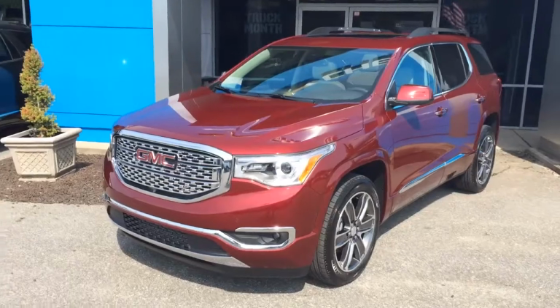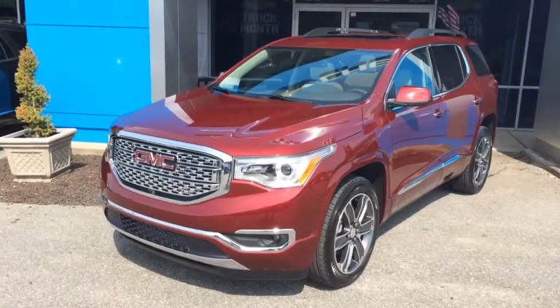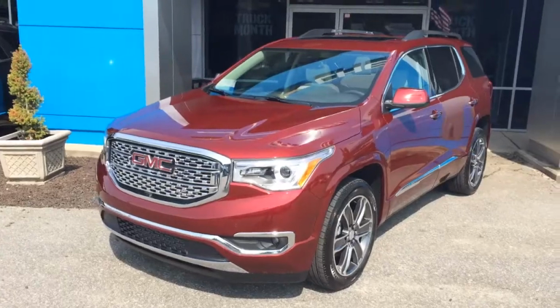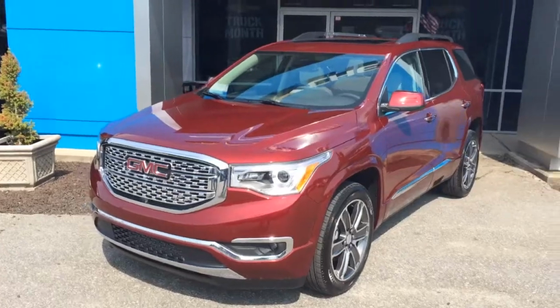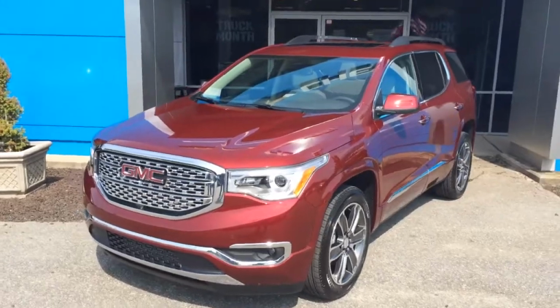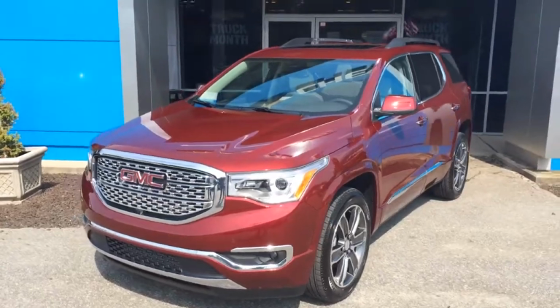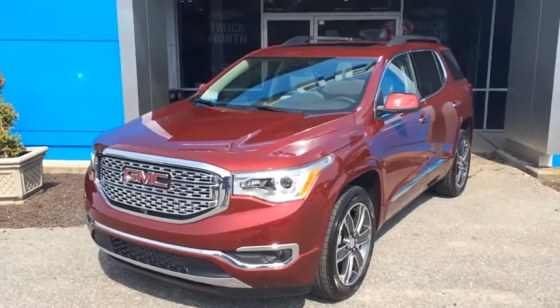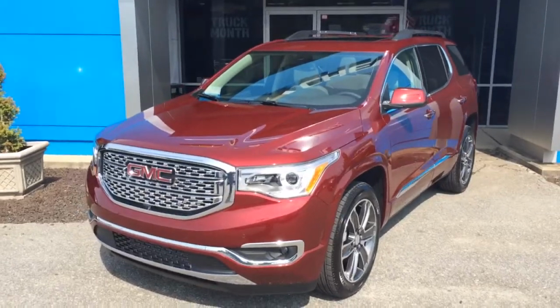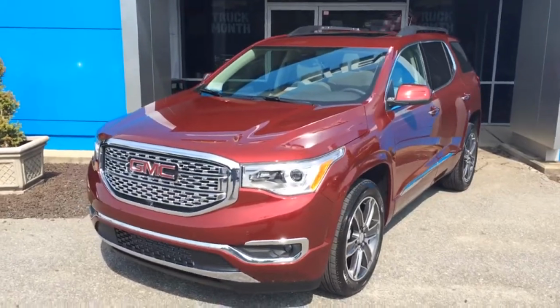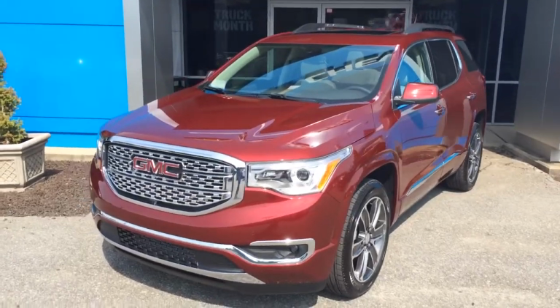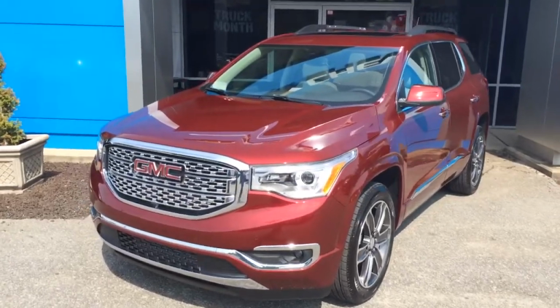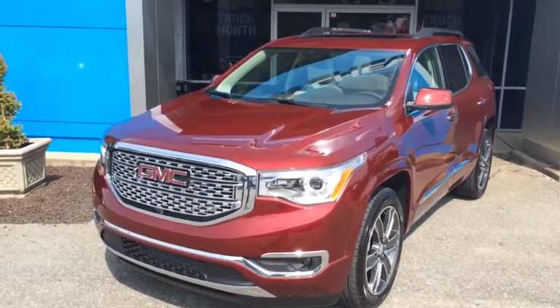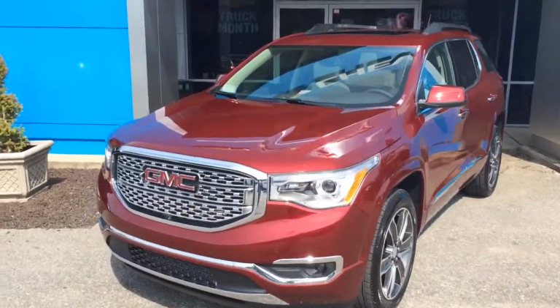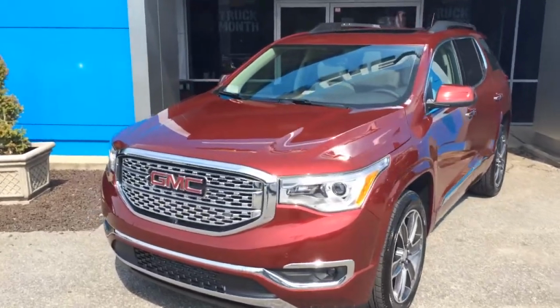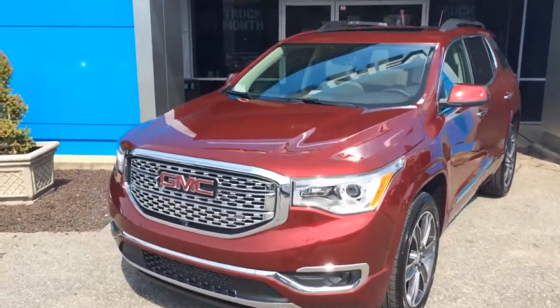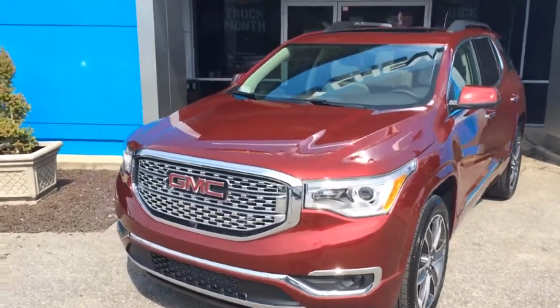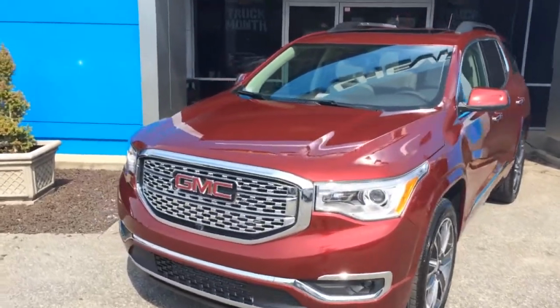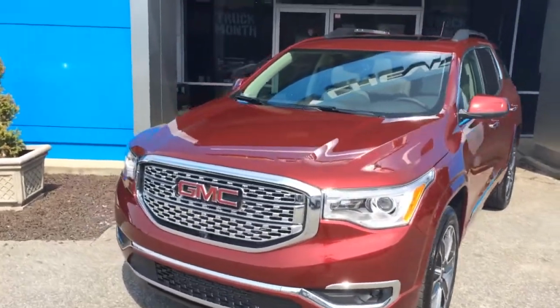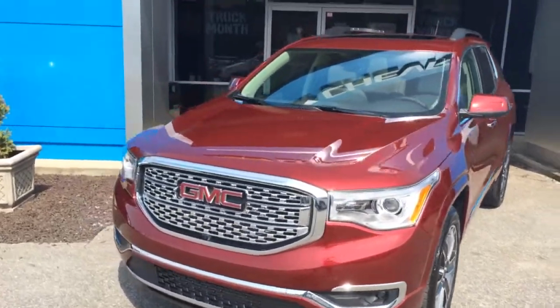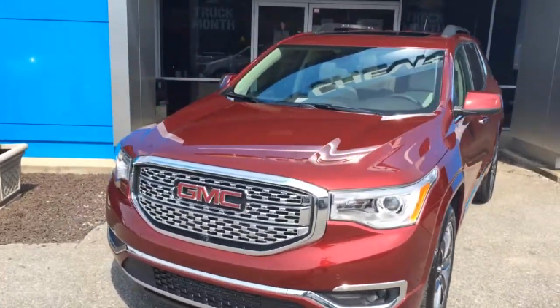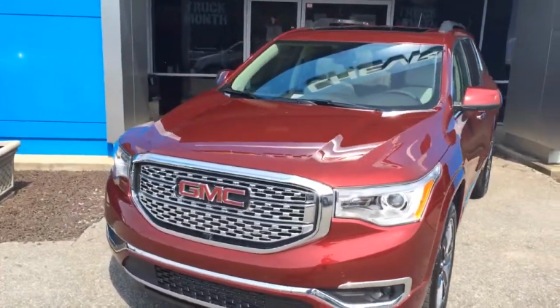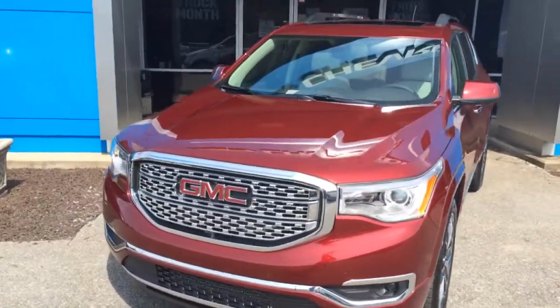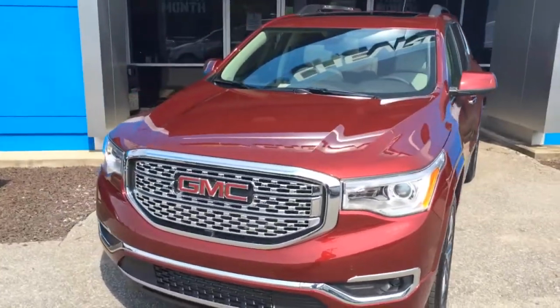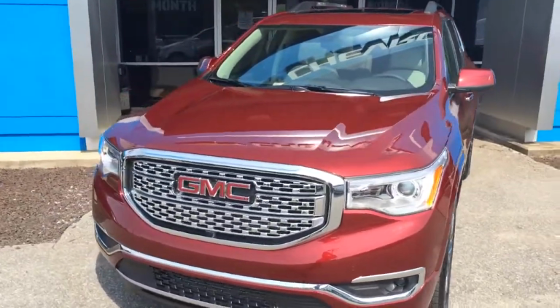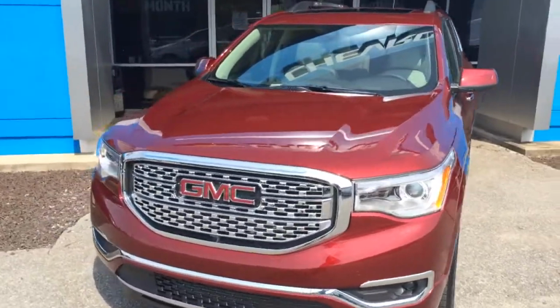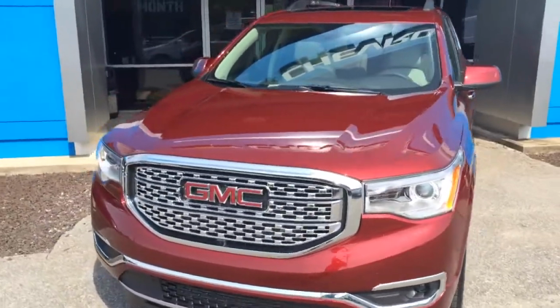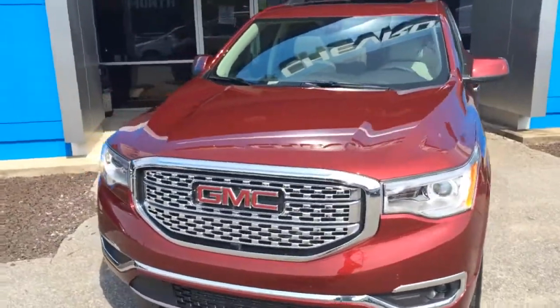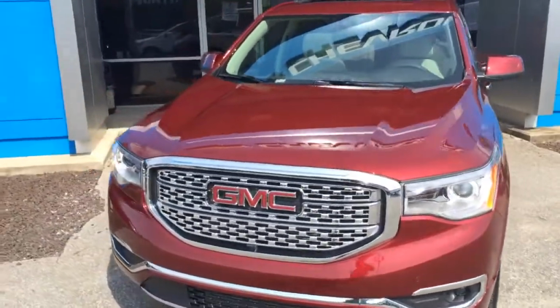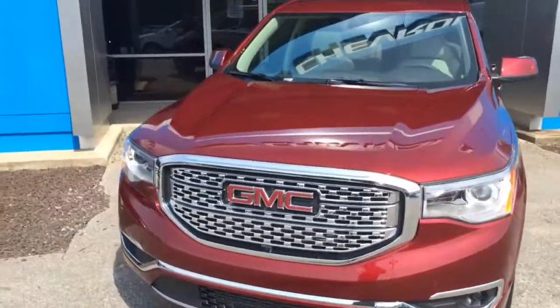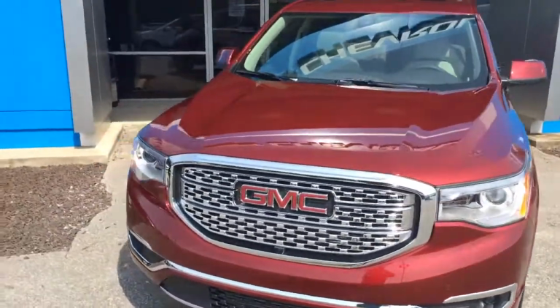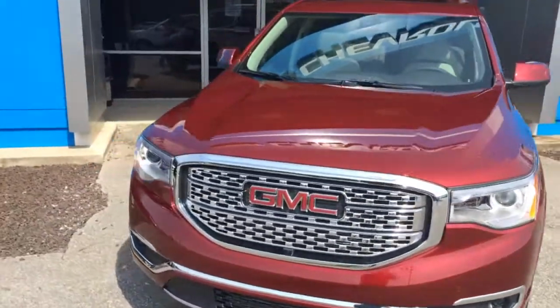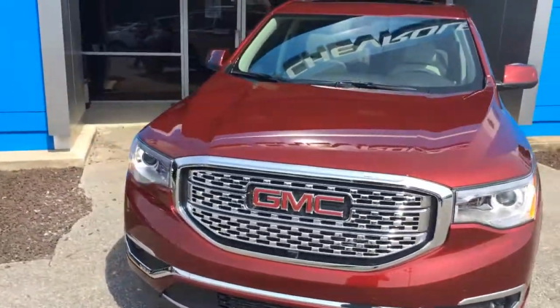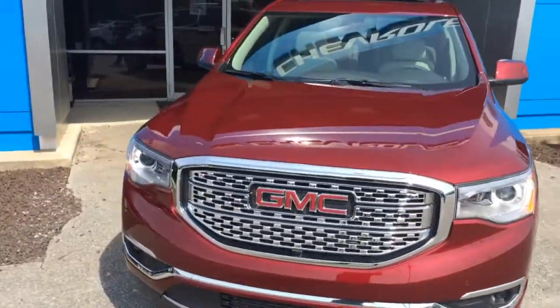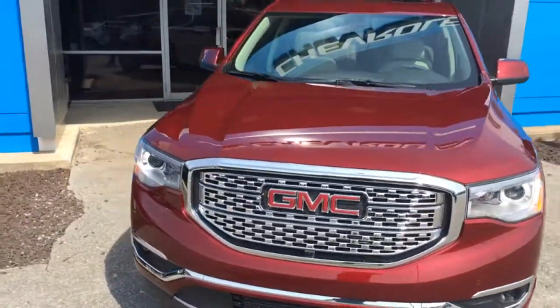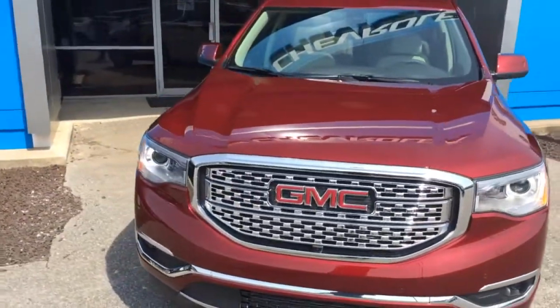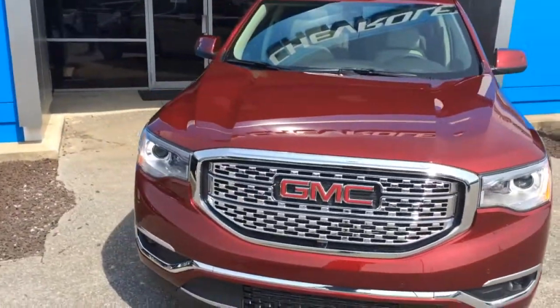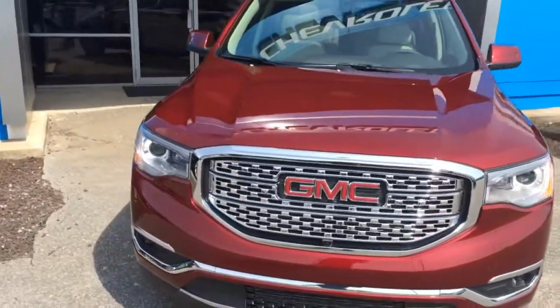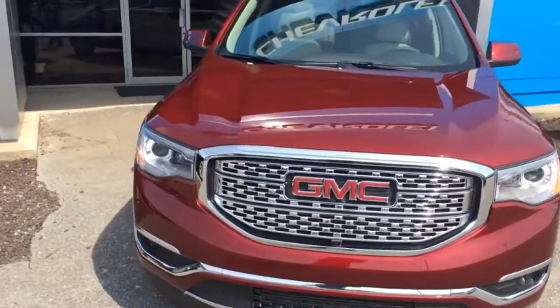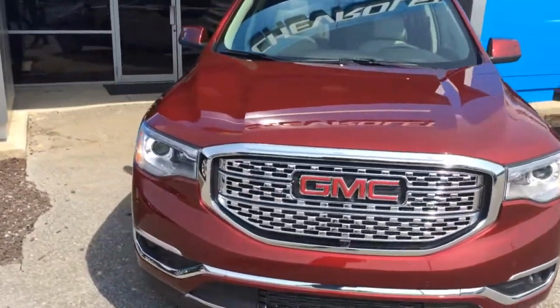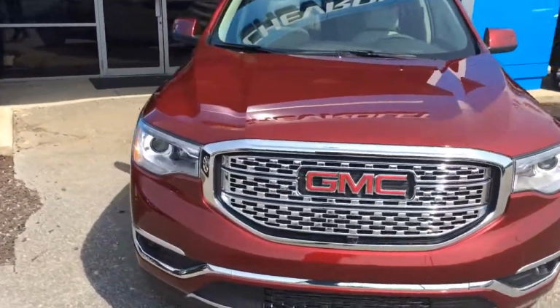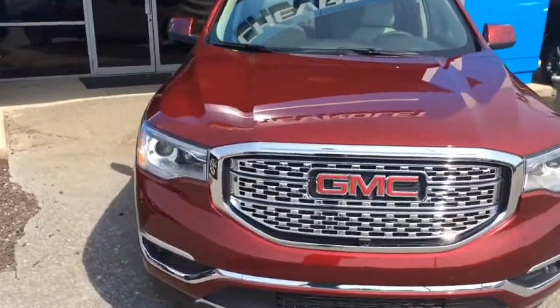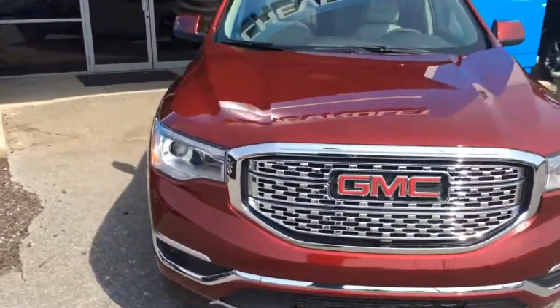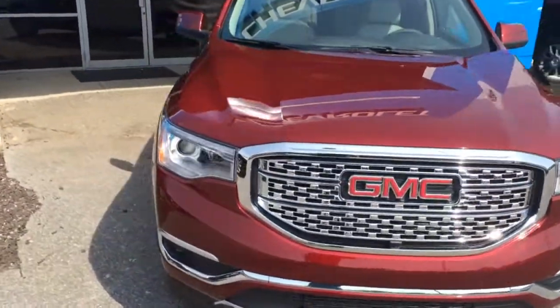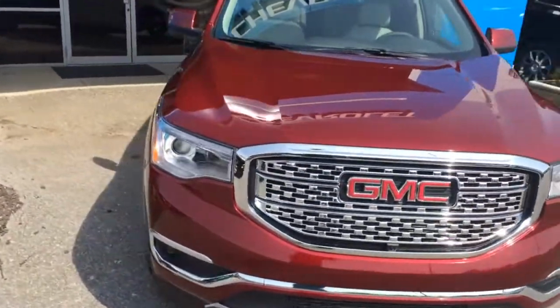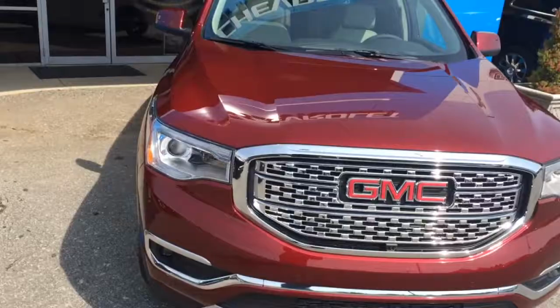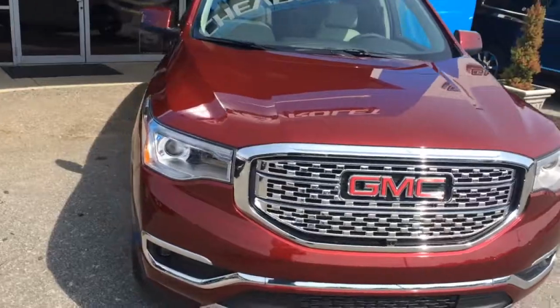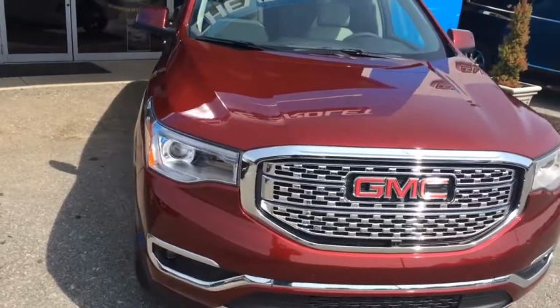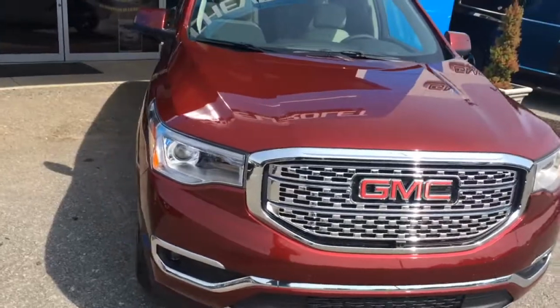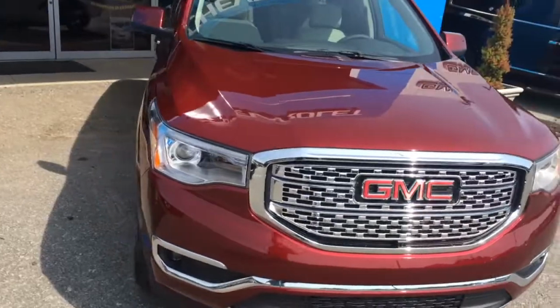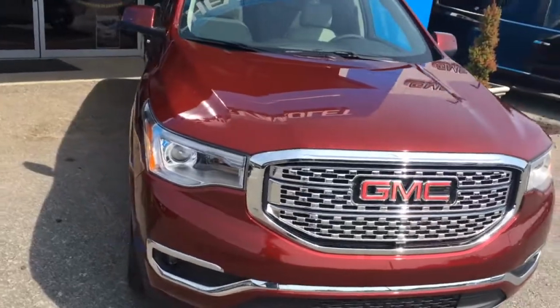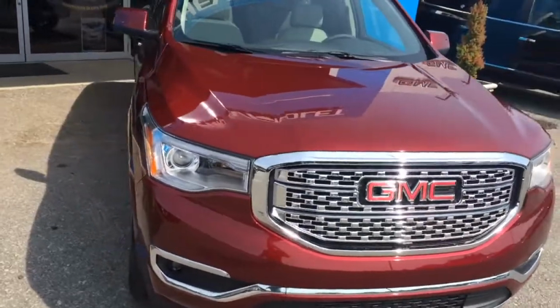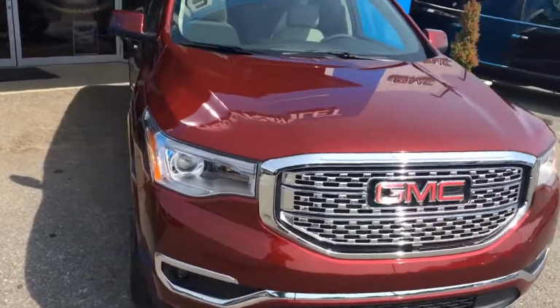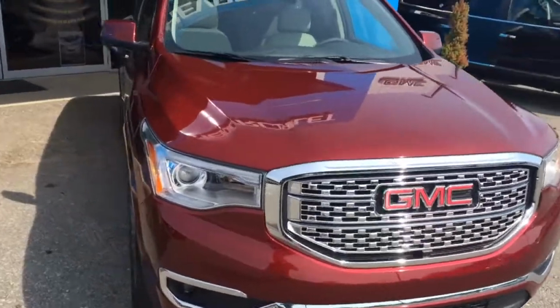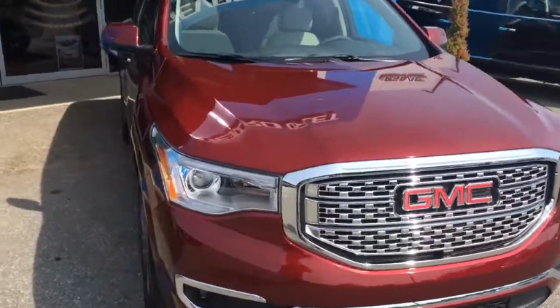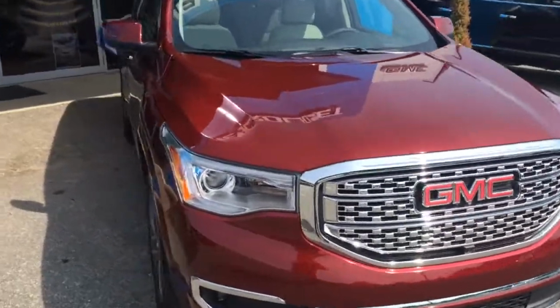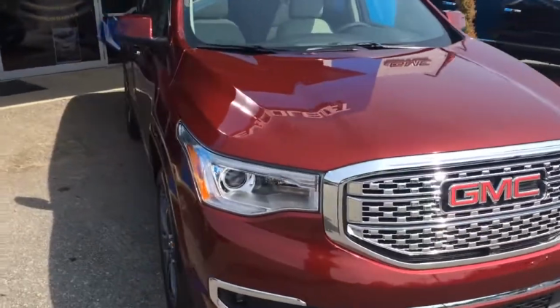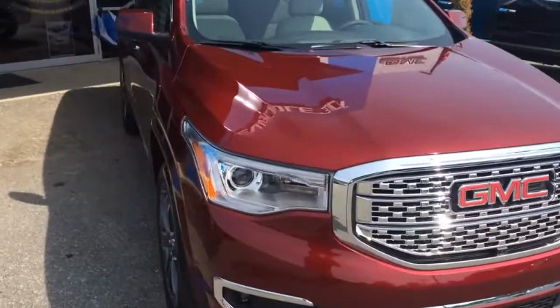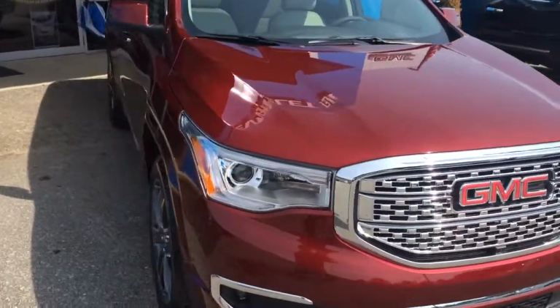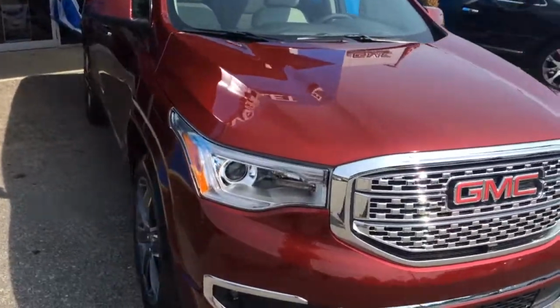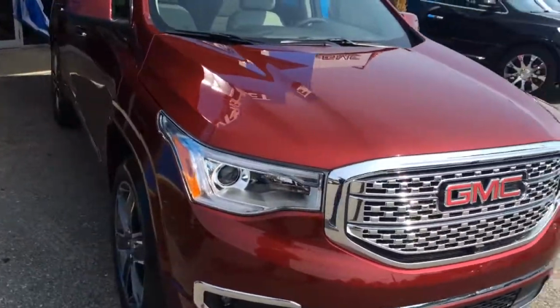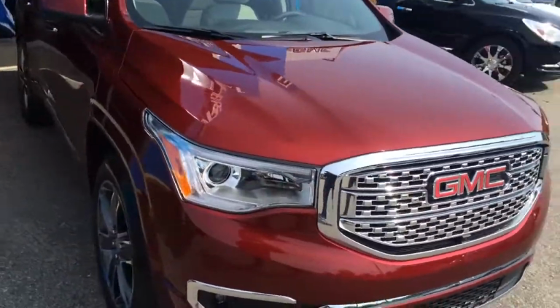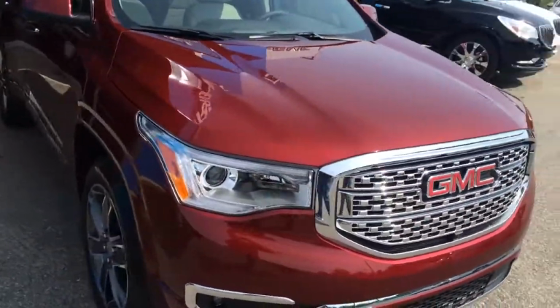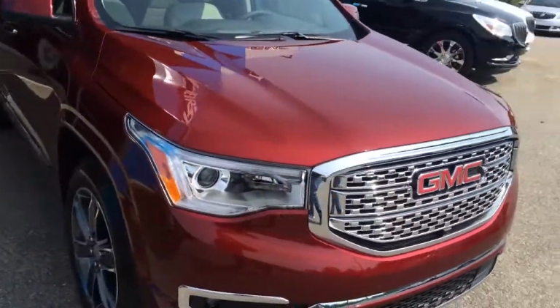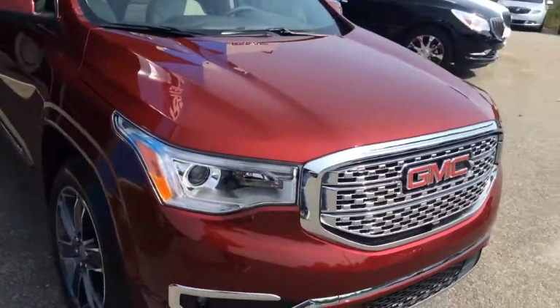Hey, this is Brandon at Jimmy Britt Chevy. Going to give you a quick walk around of the 2017 GMC Acadia Denali you inquired about.